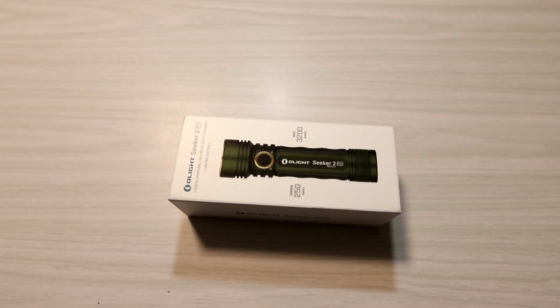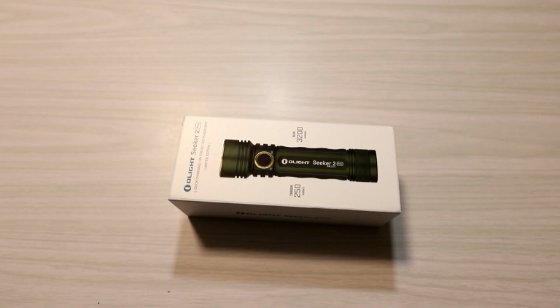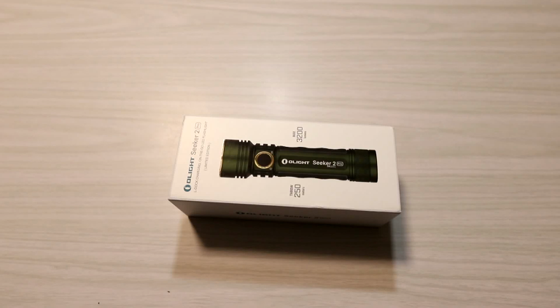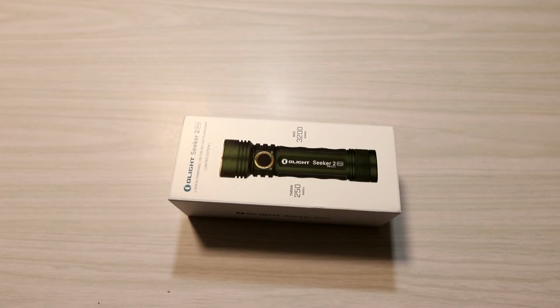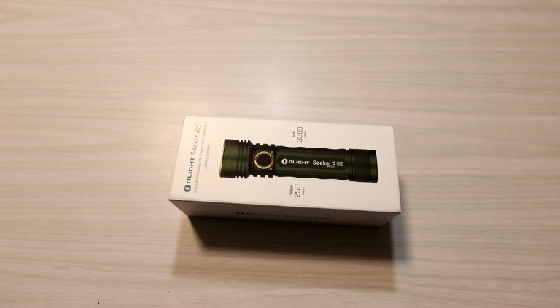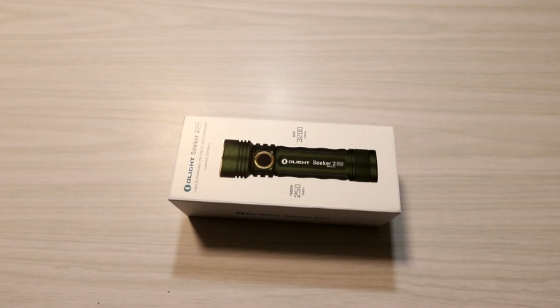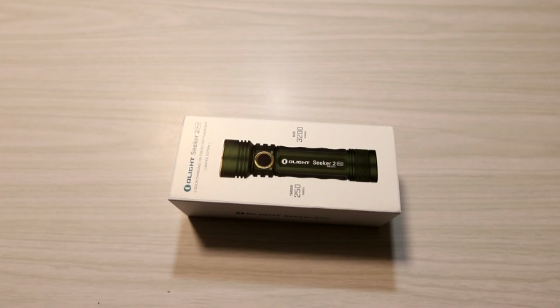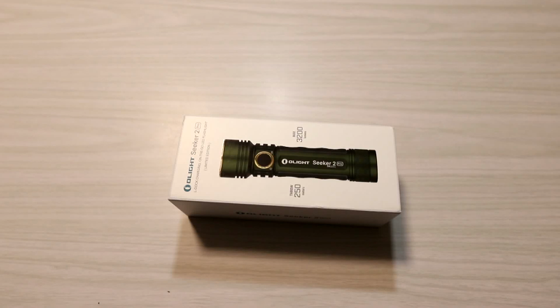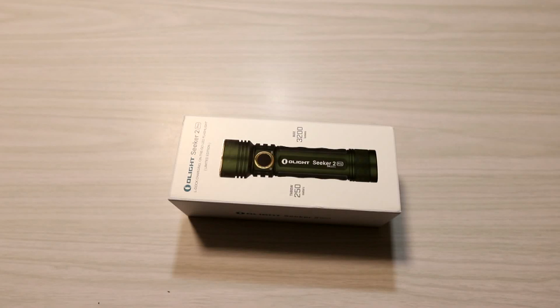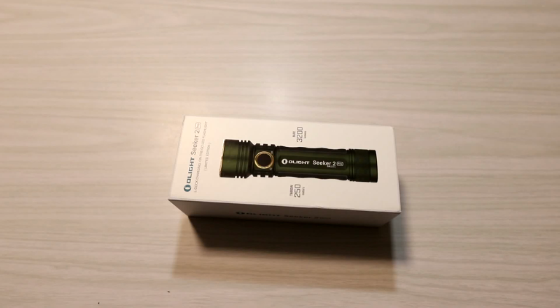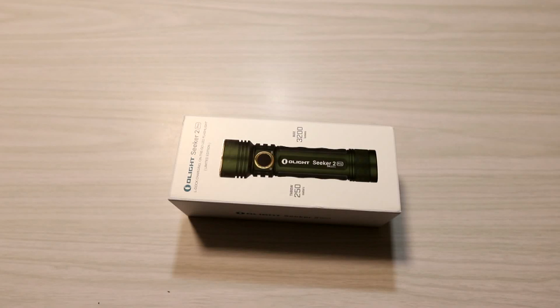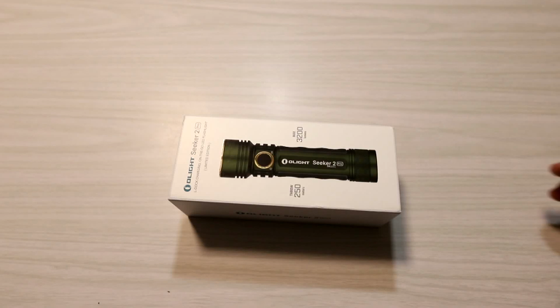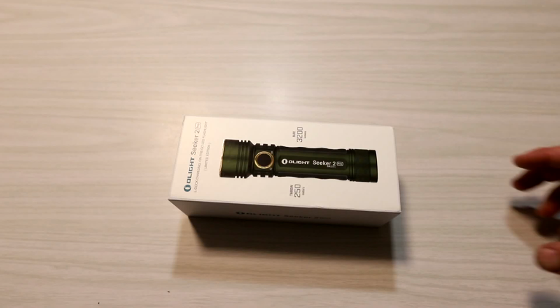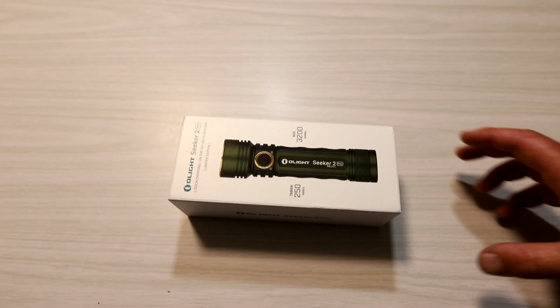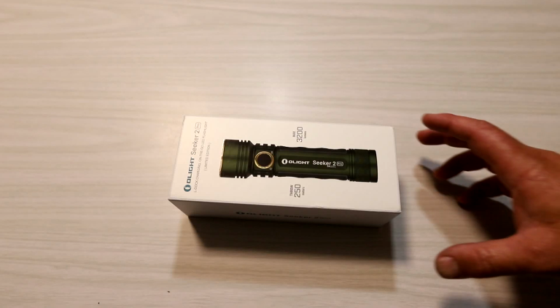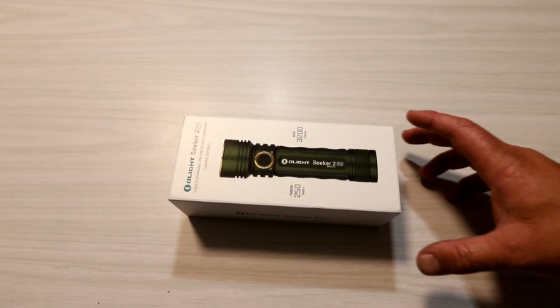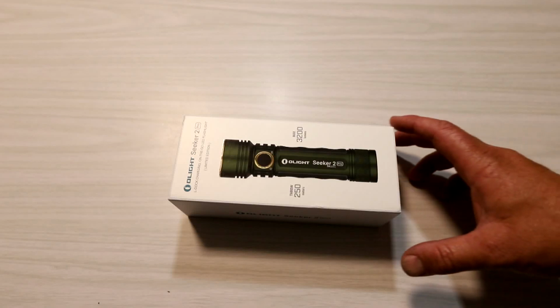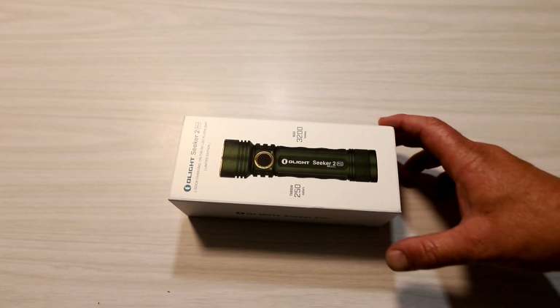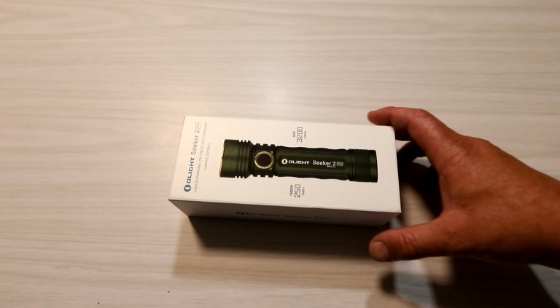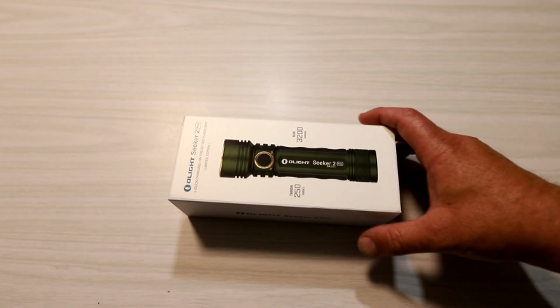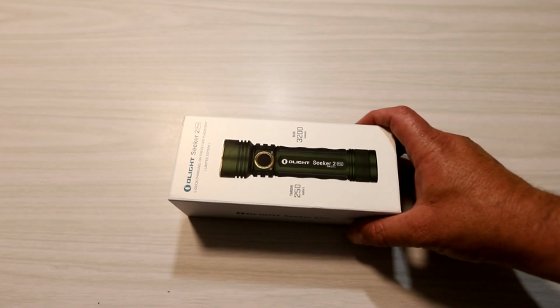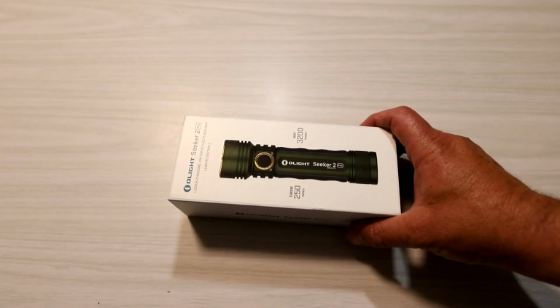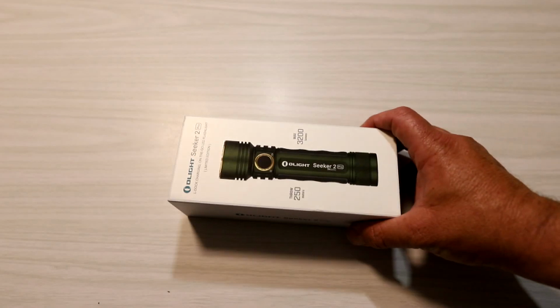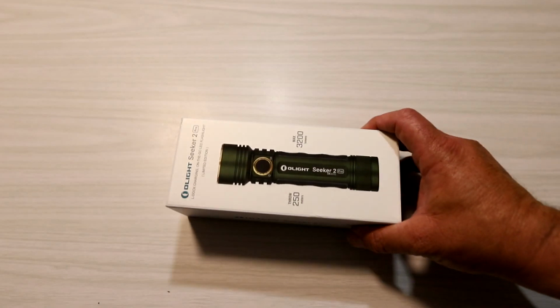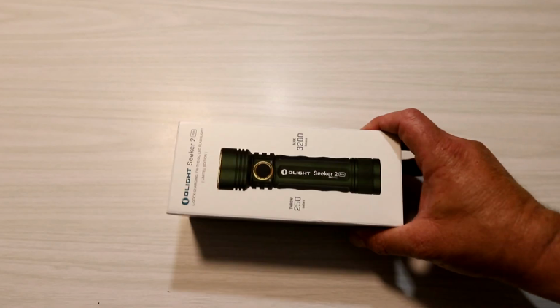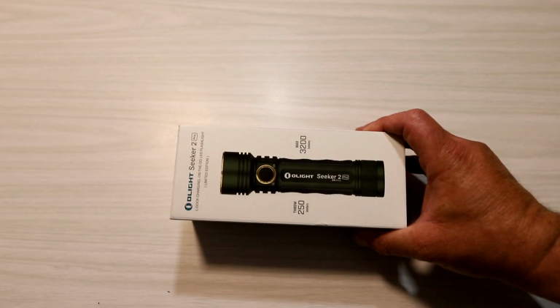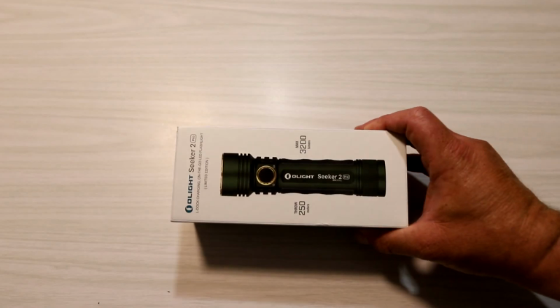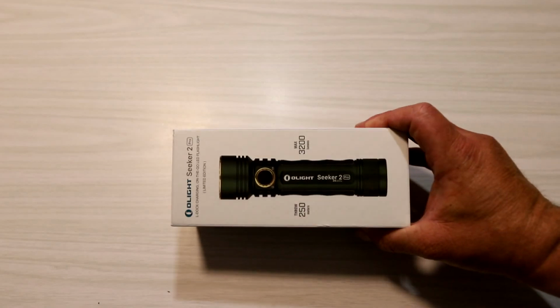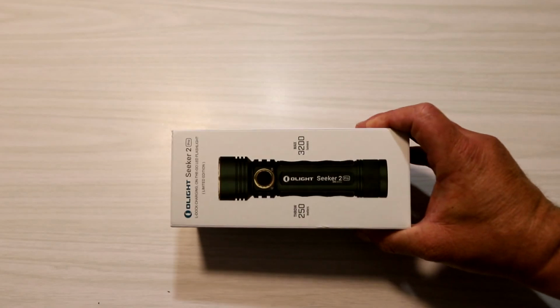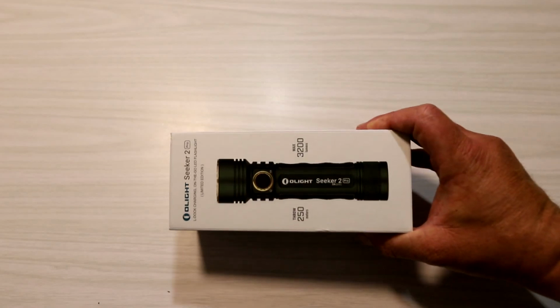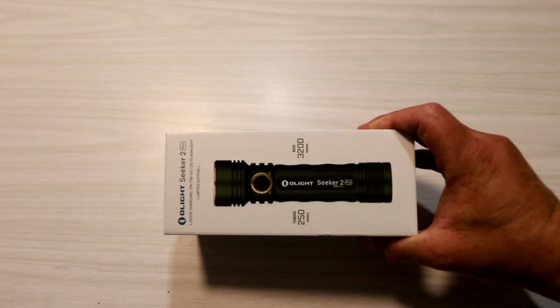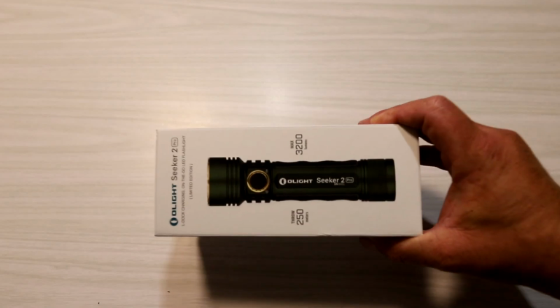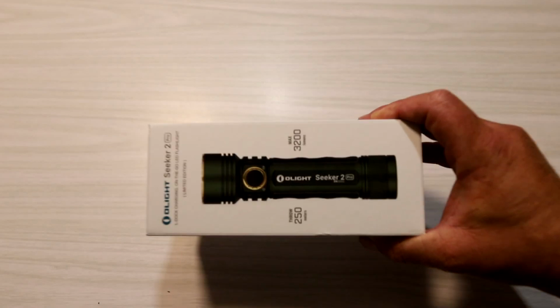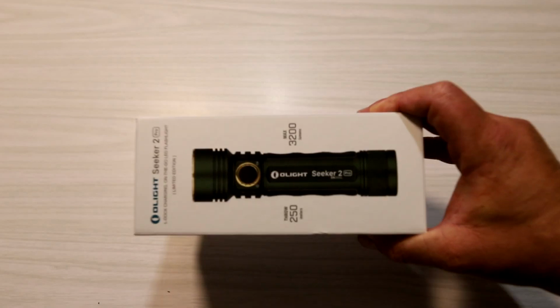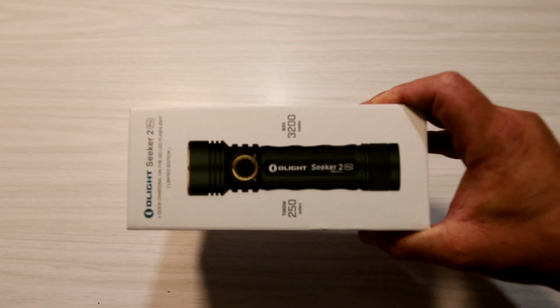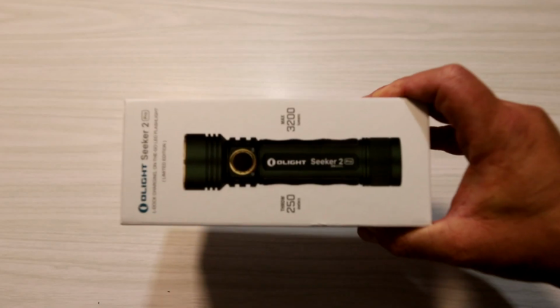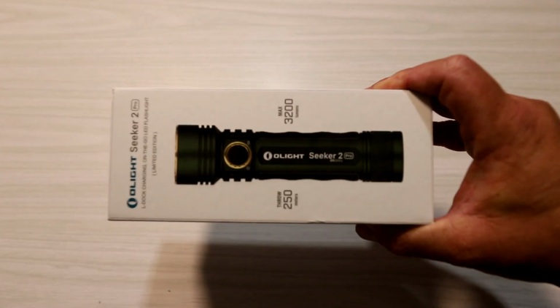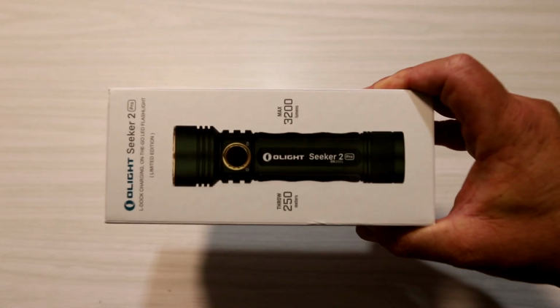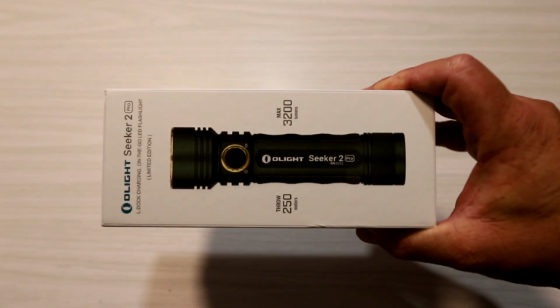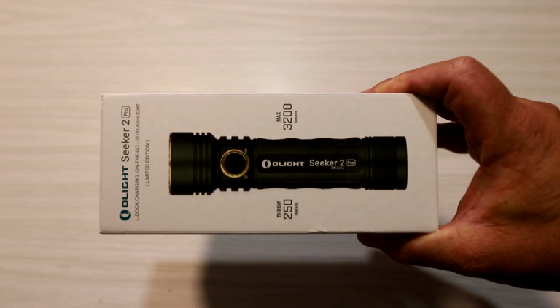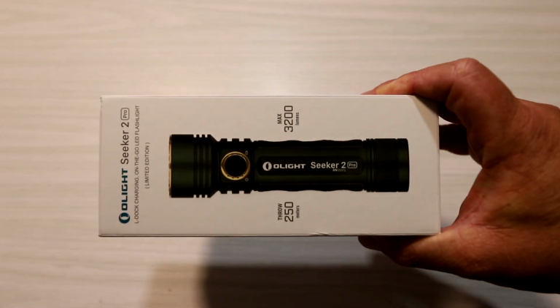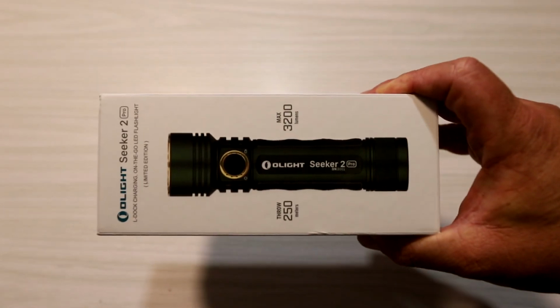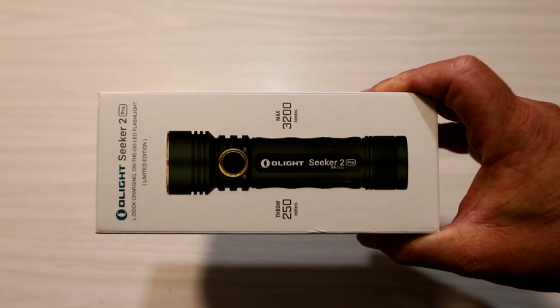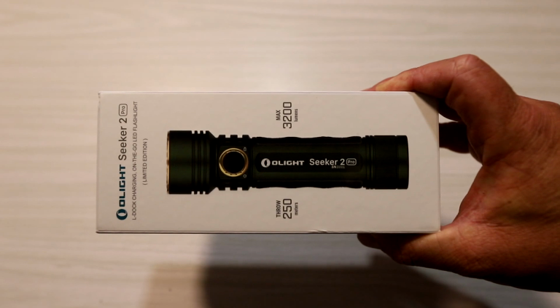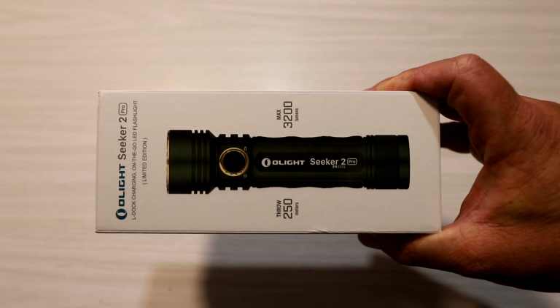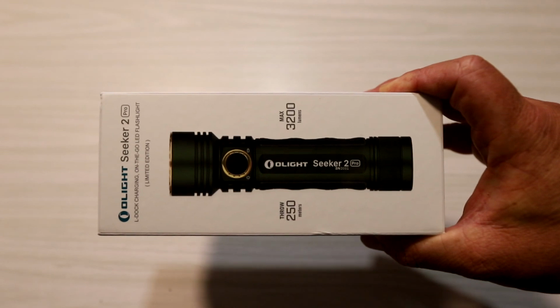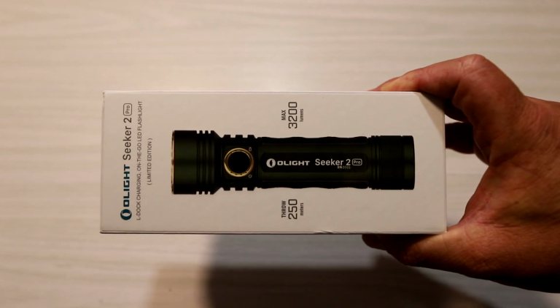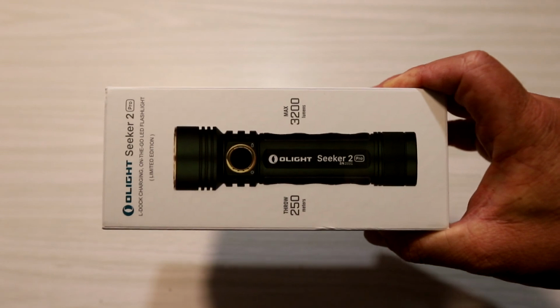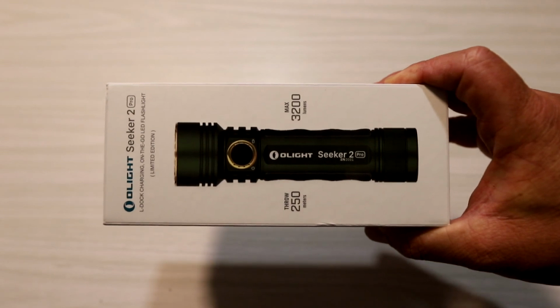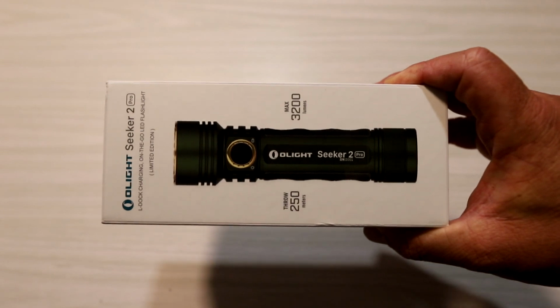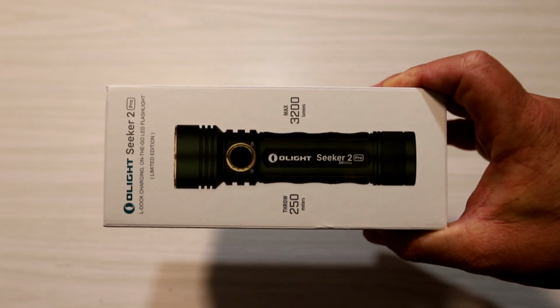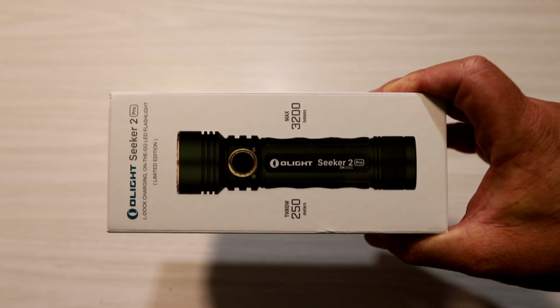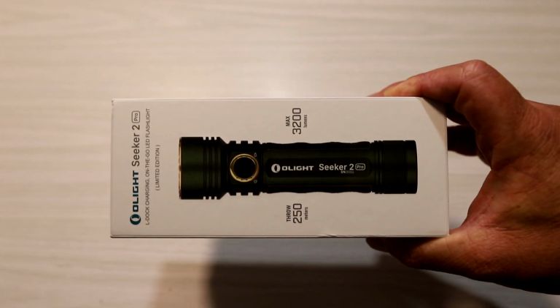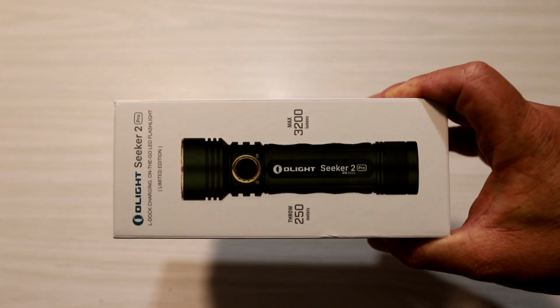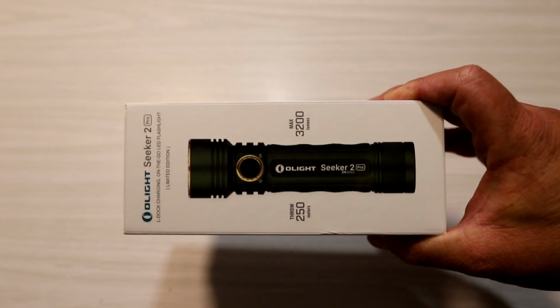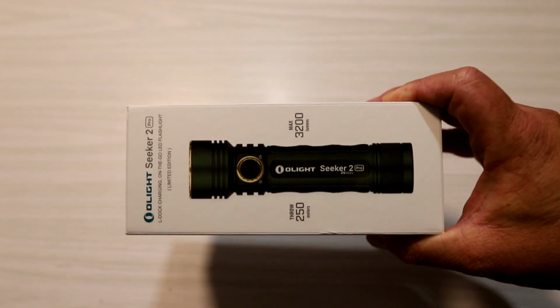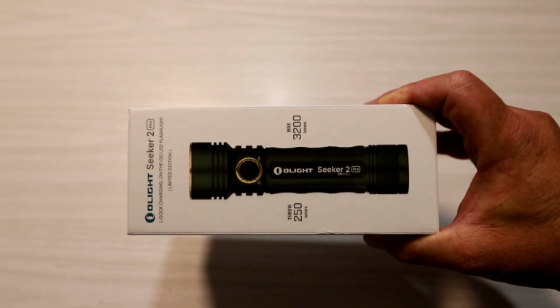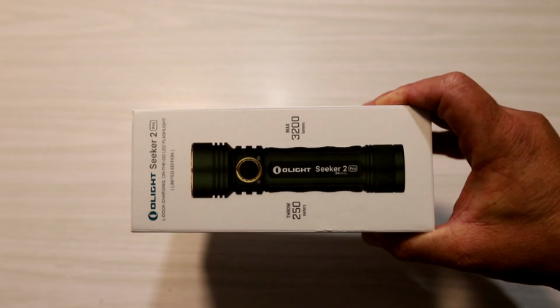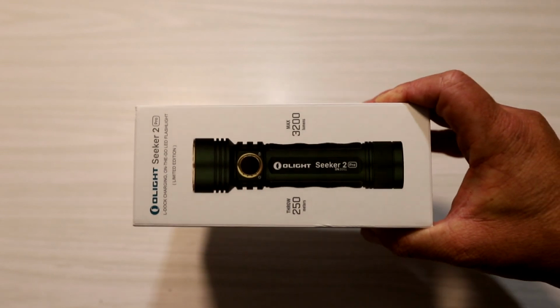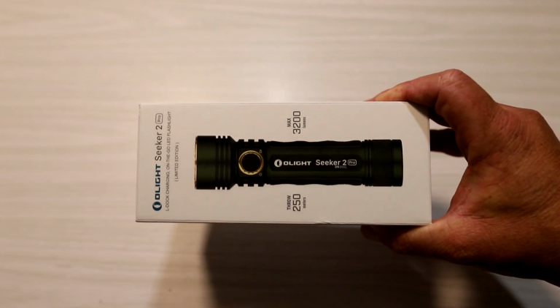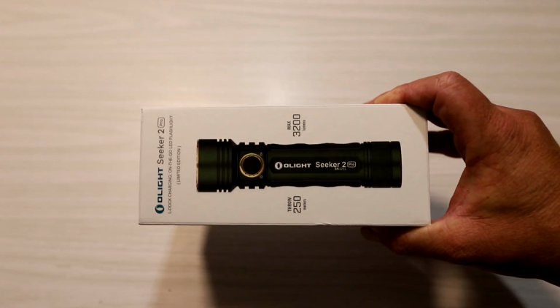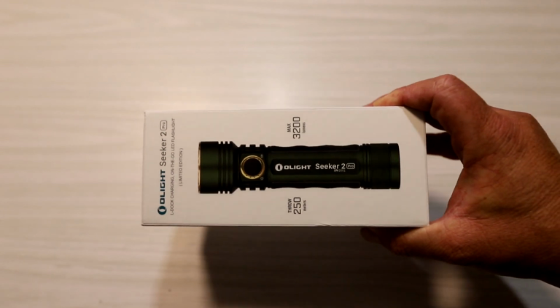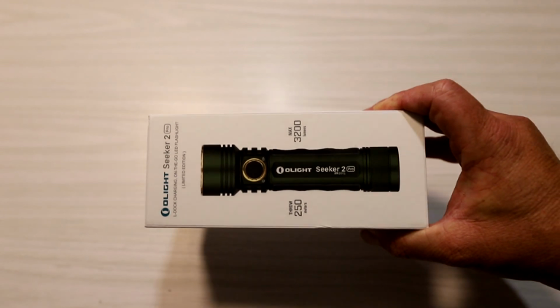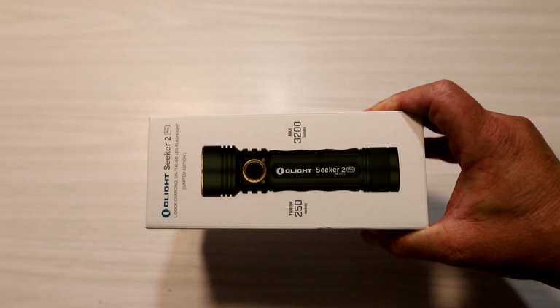G'day everyone. It's time for another Olight review and this month I'm going to be reviewing the Olight Seeker 2 Pro.